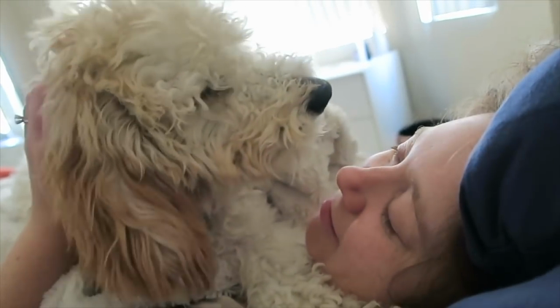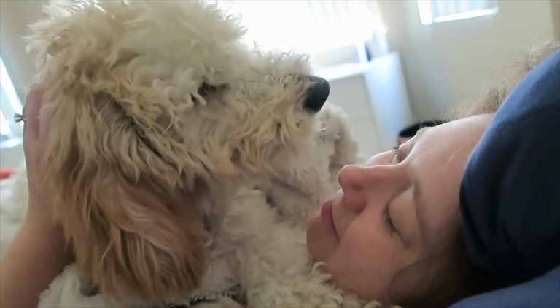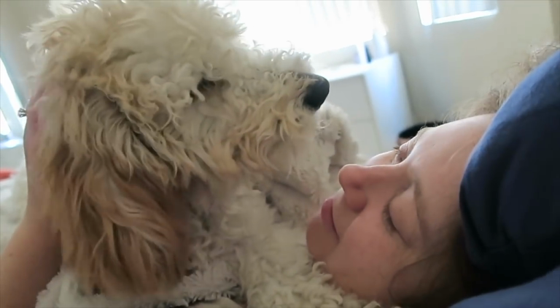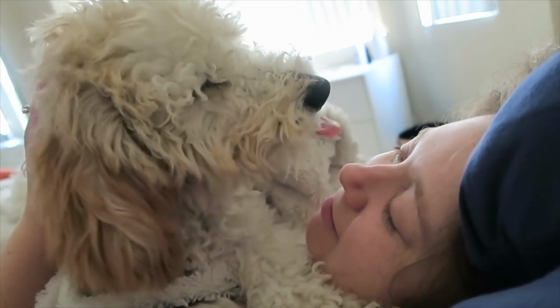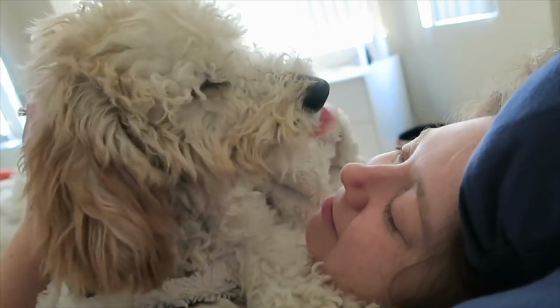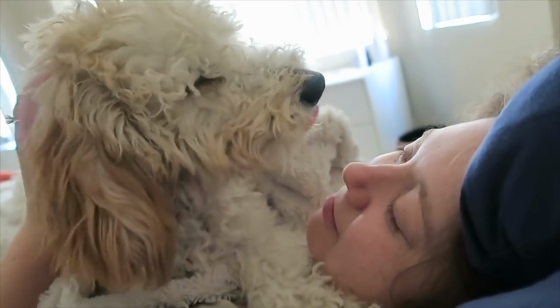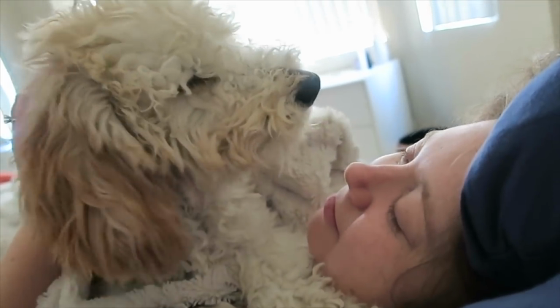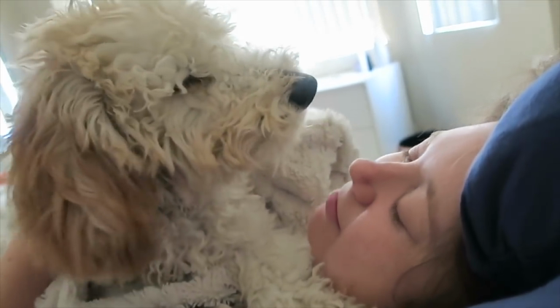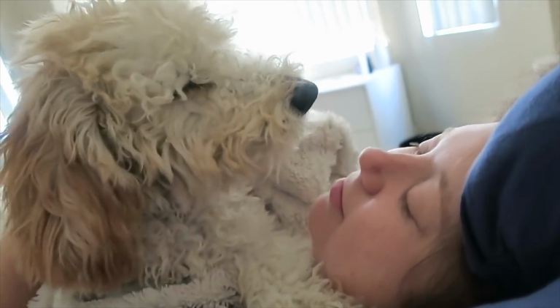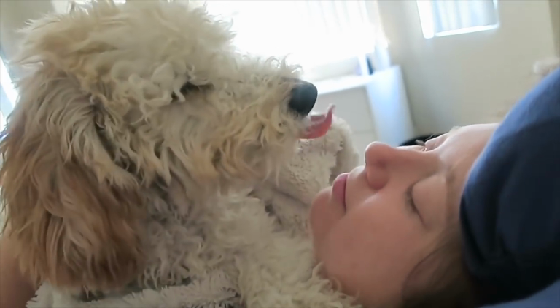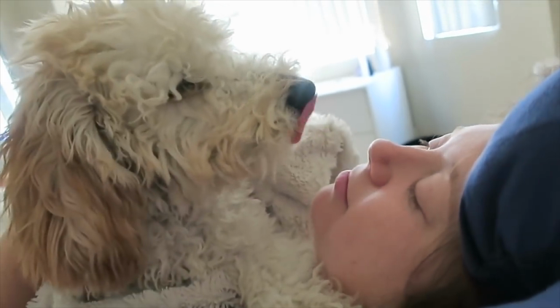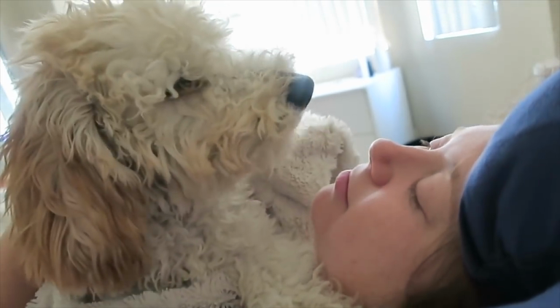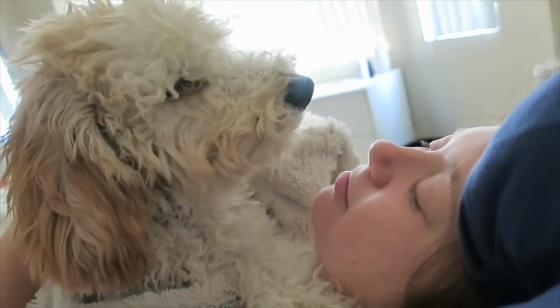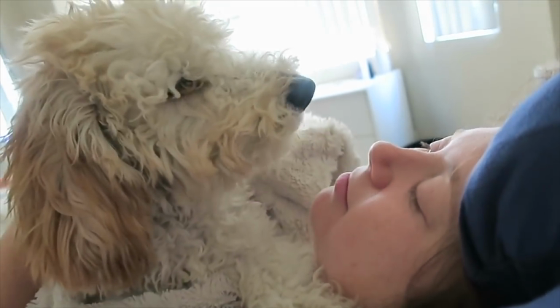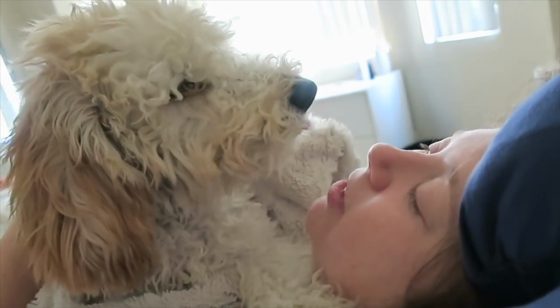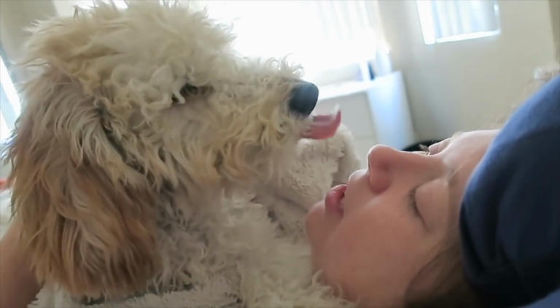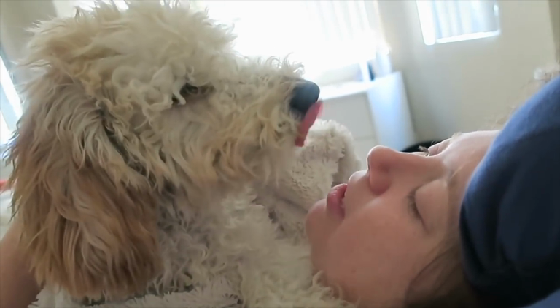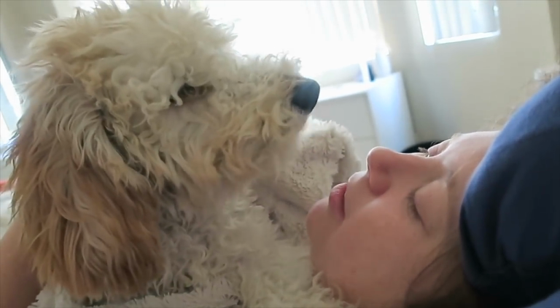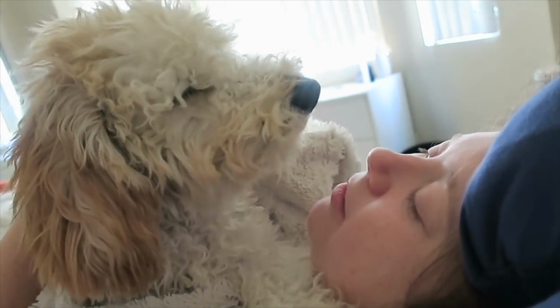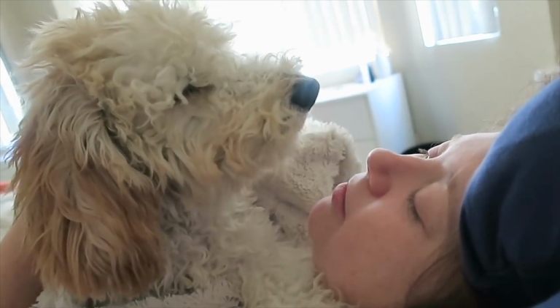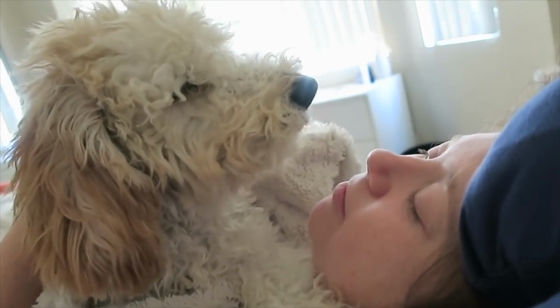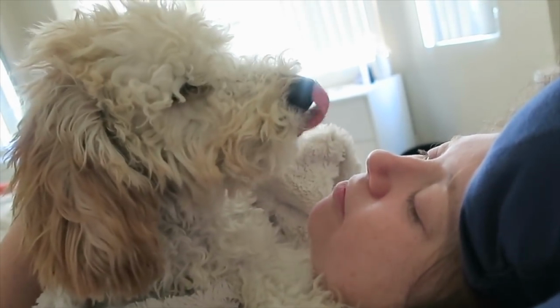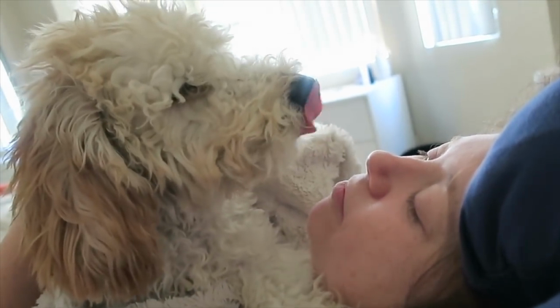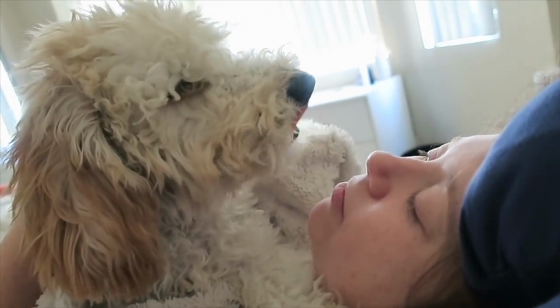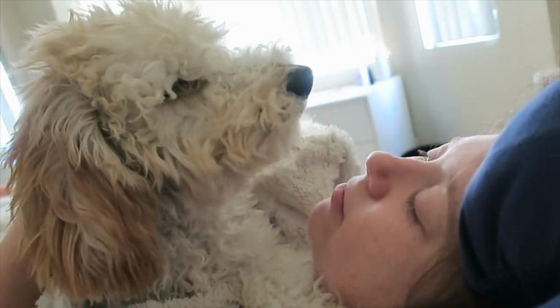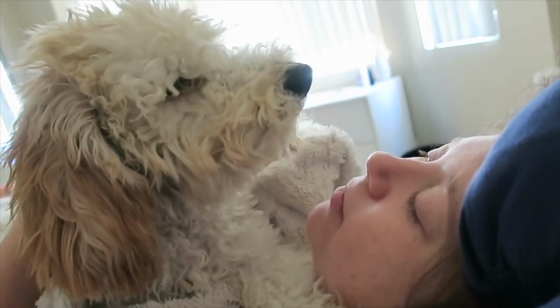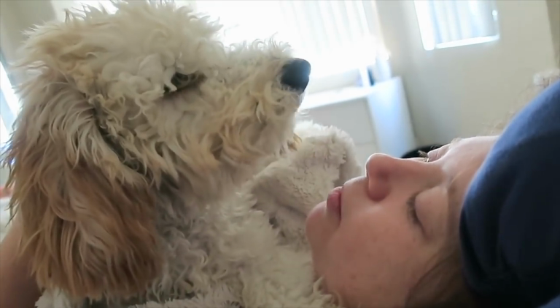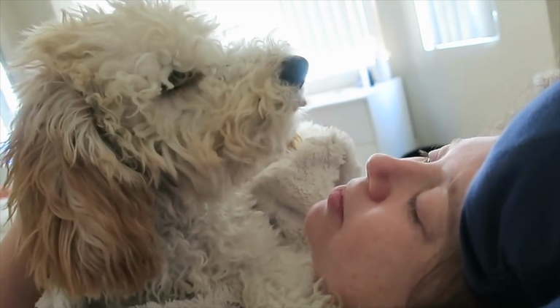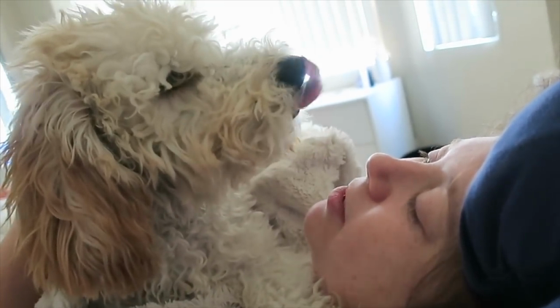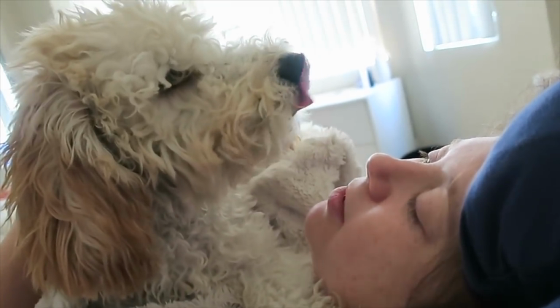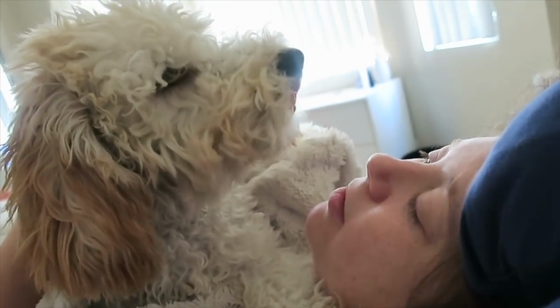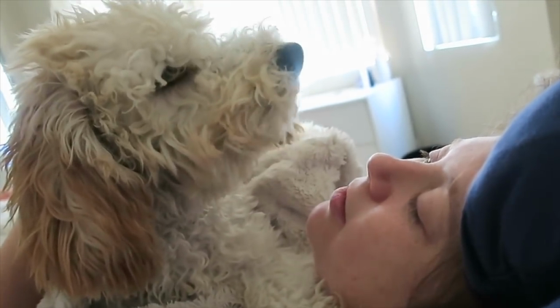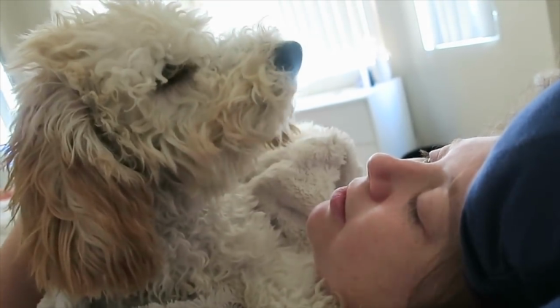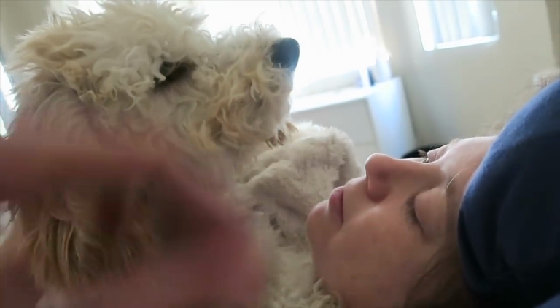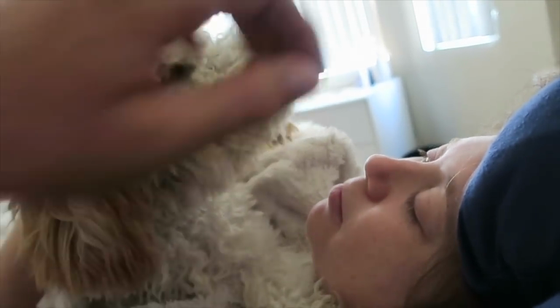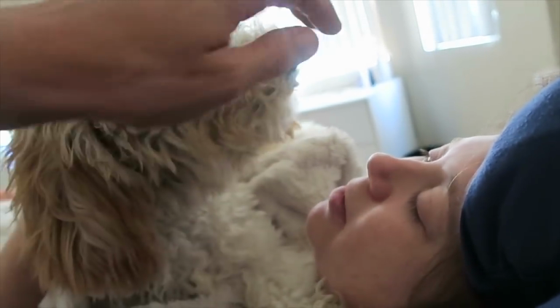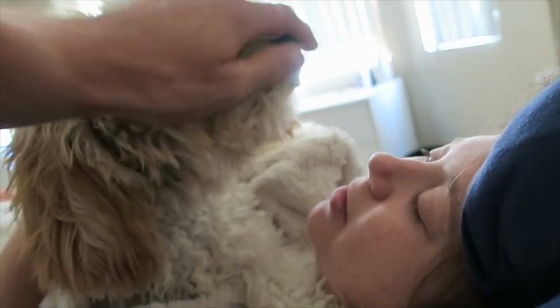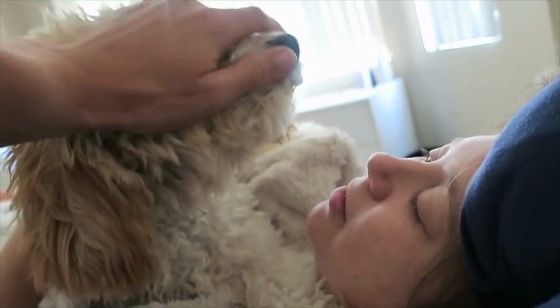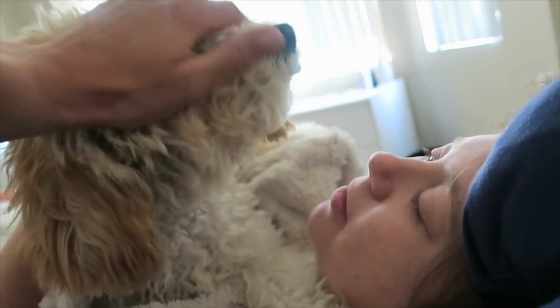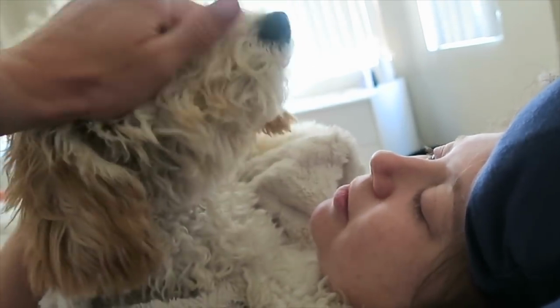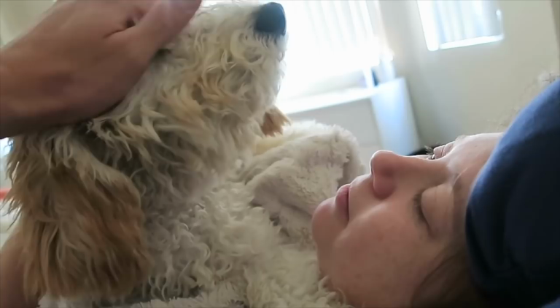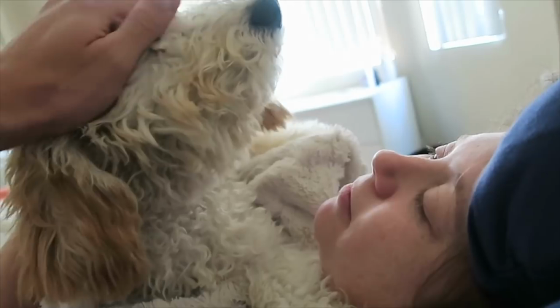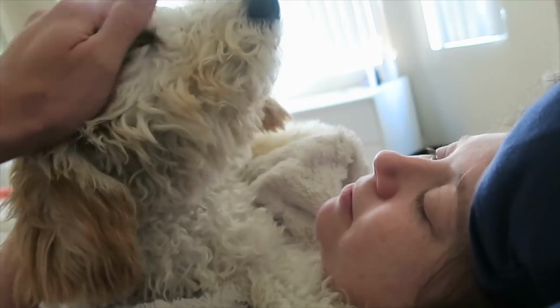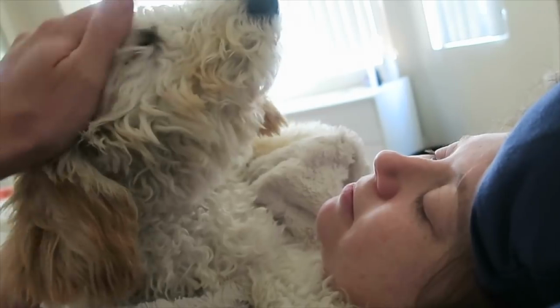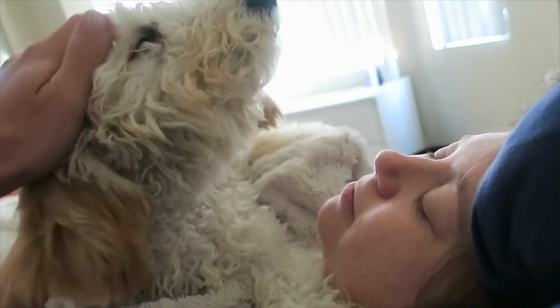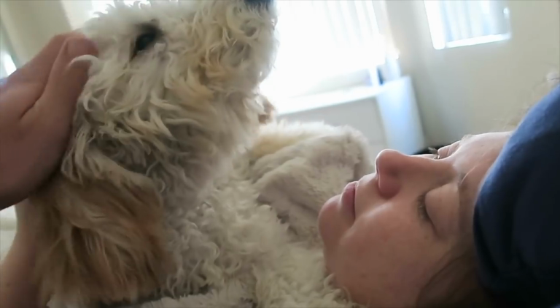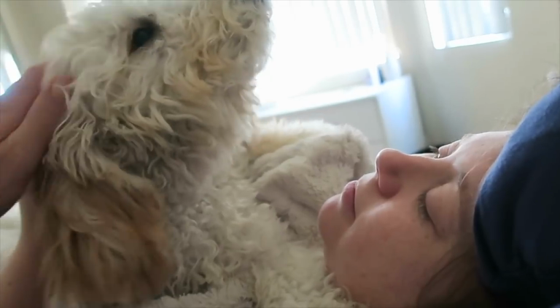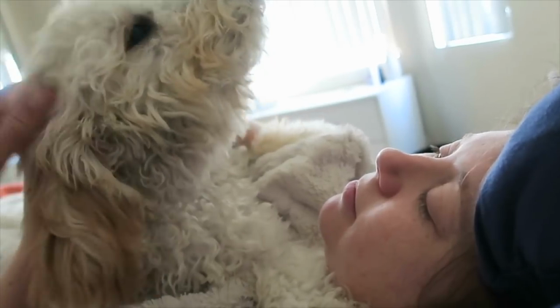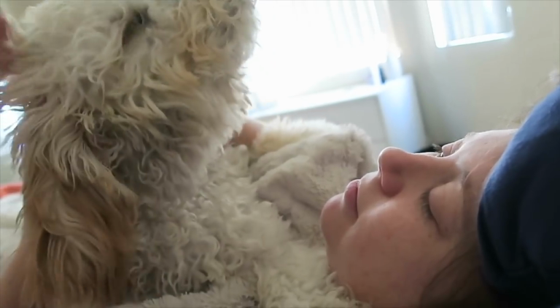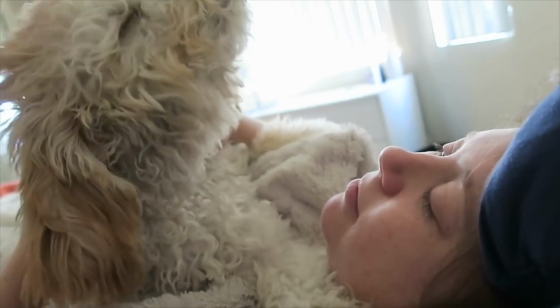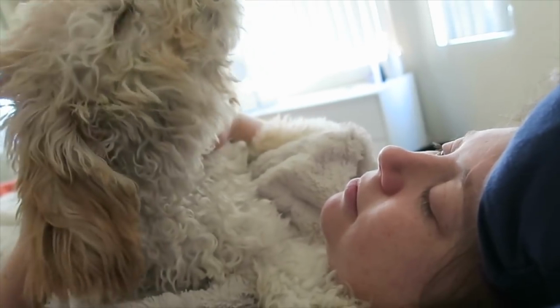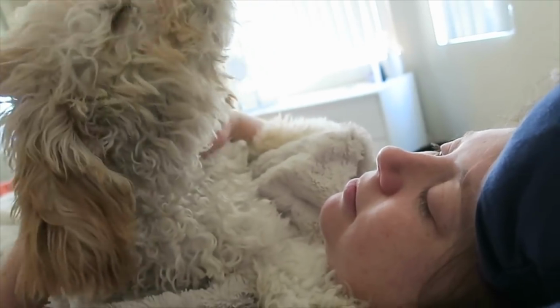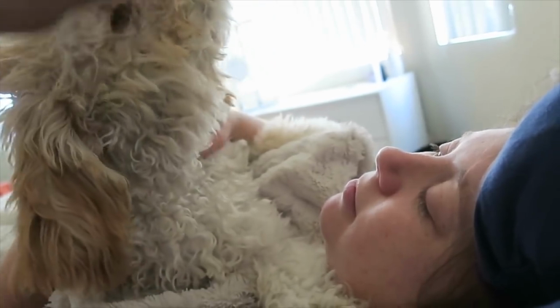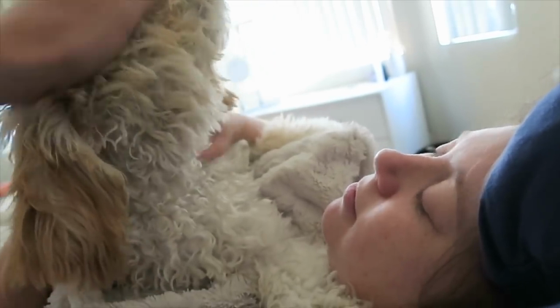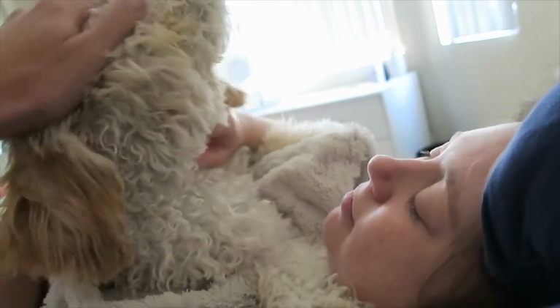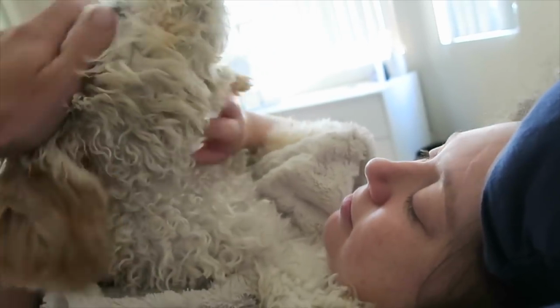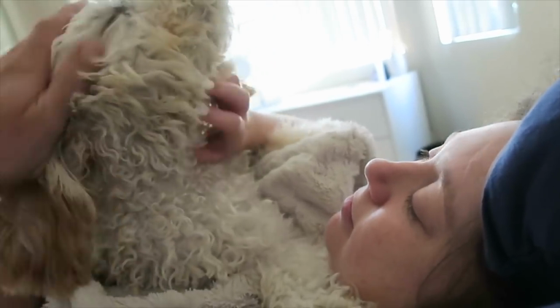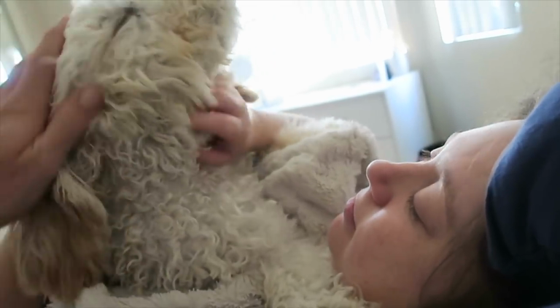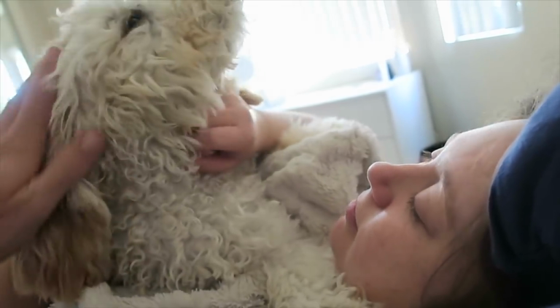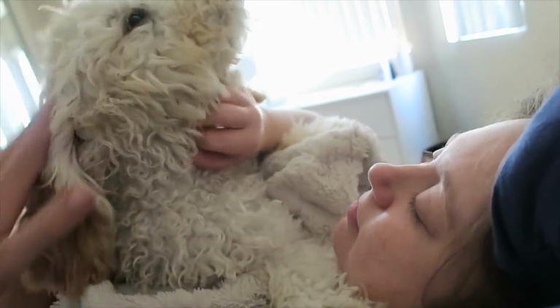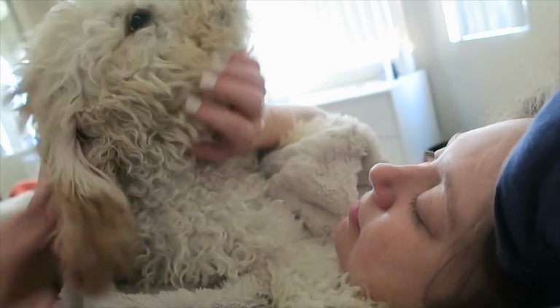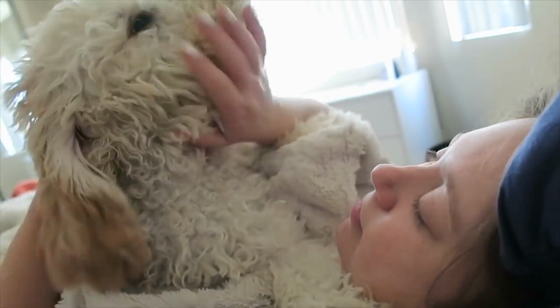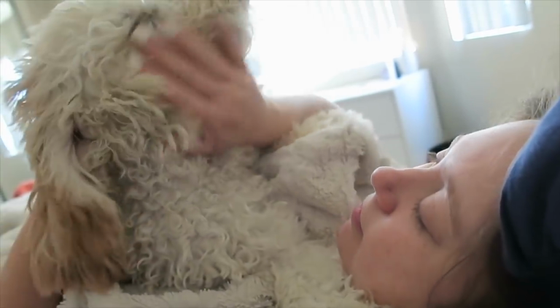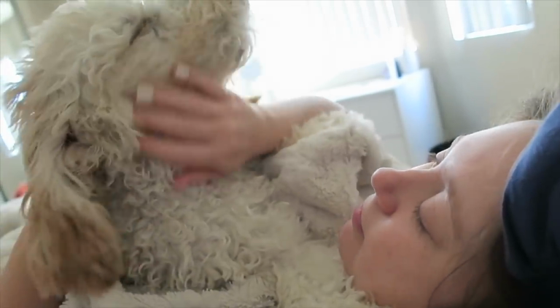We spend some time kissing and cuddling in bed. He is not a morning dog, but we cuddle a lot.